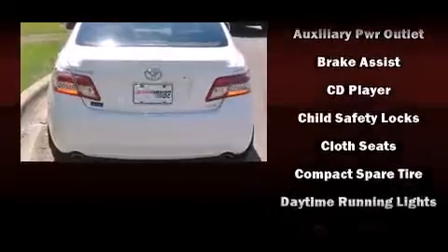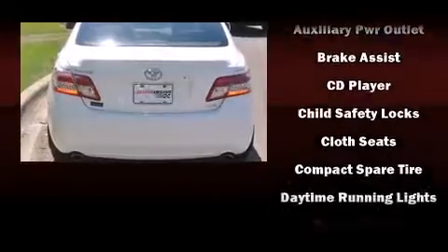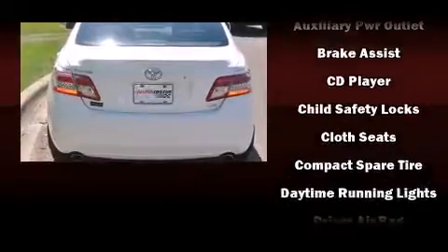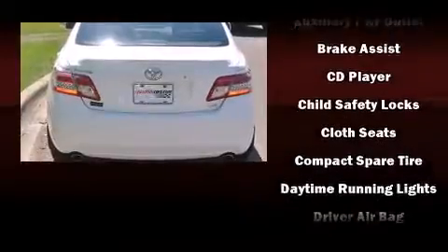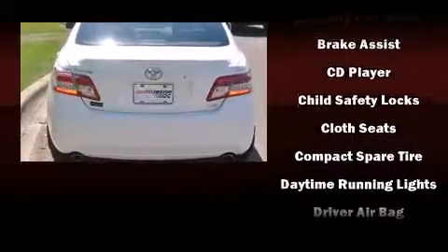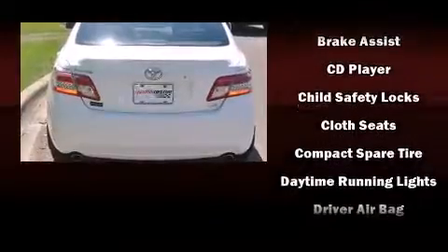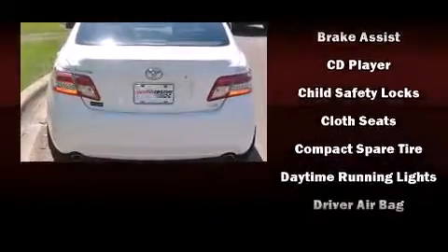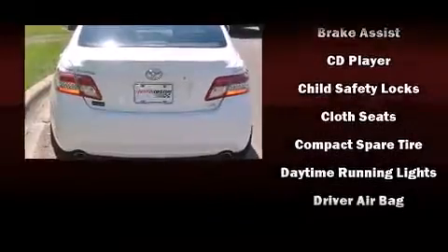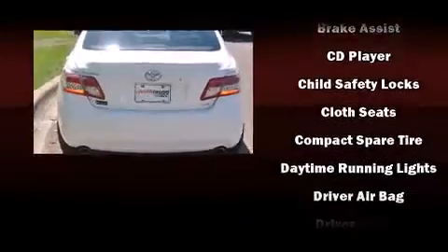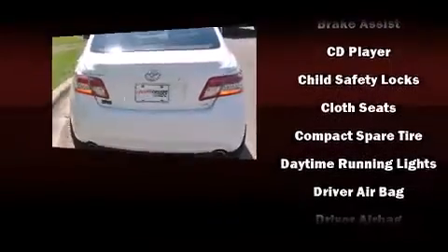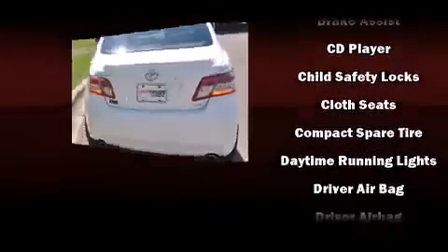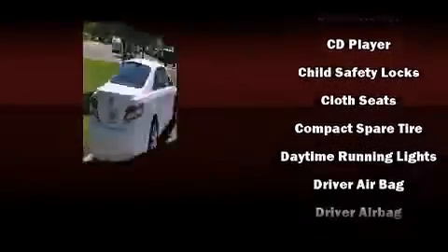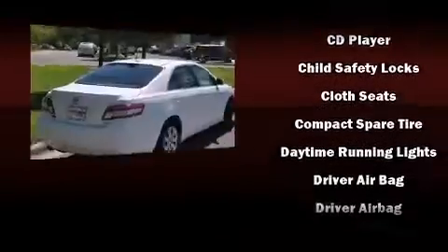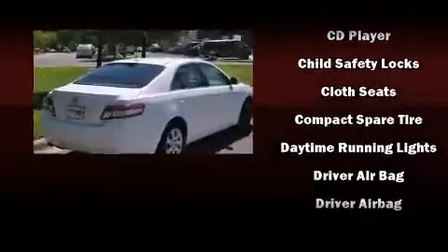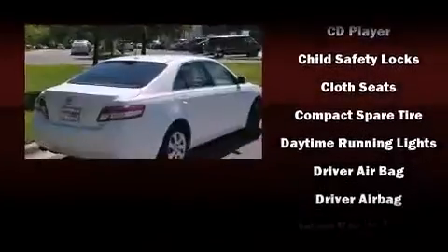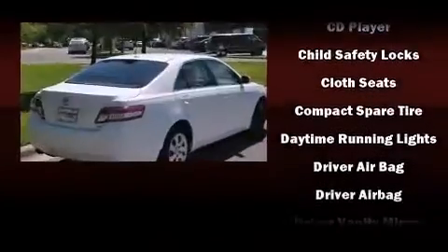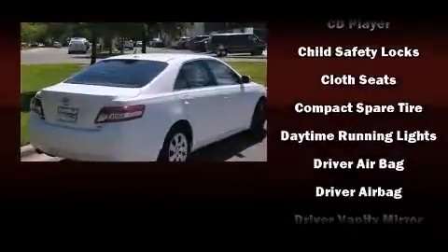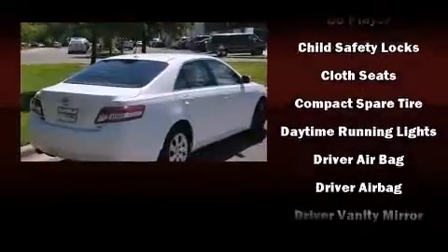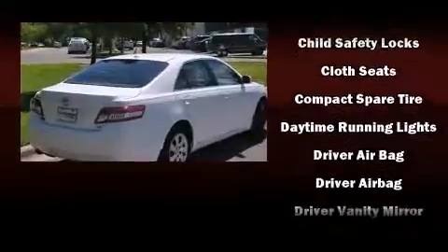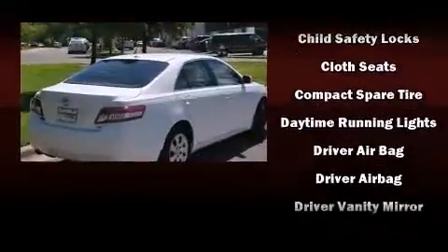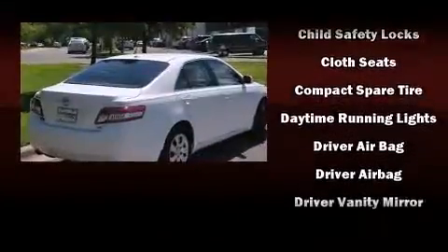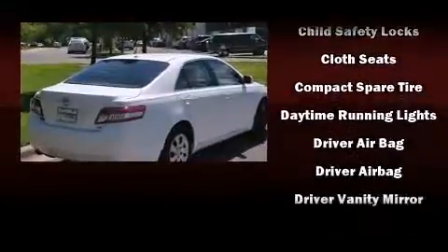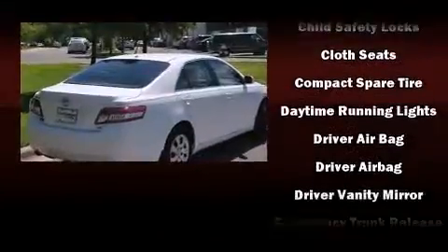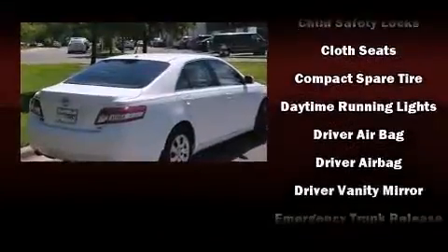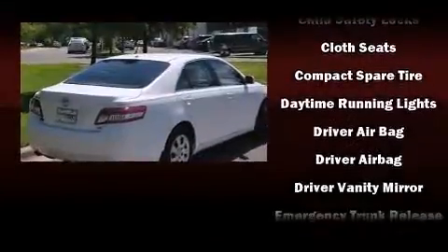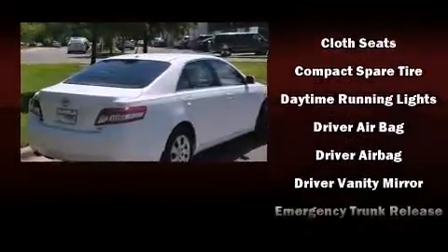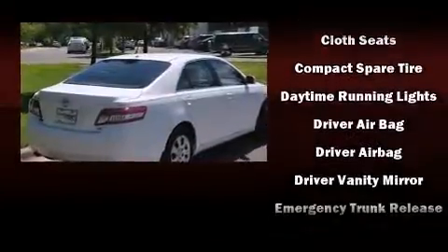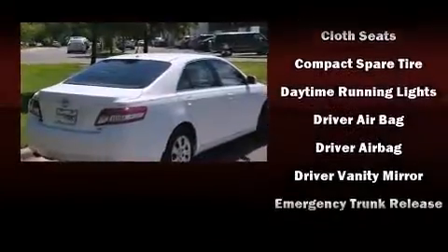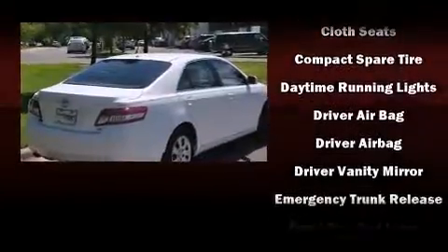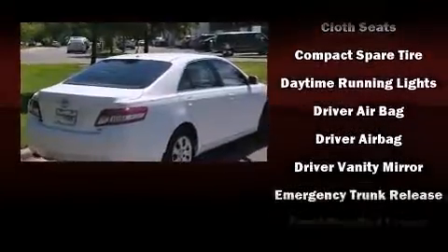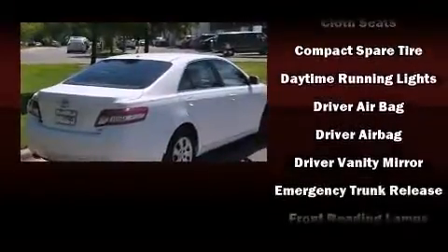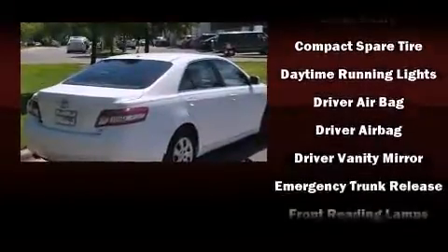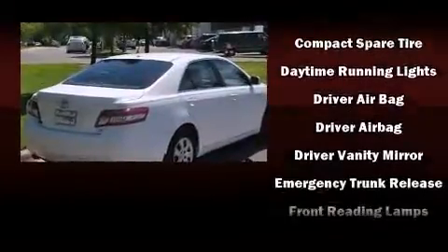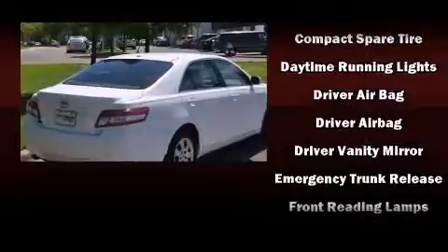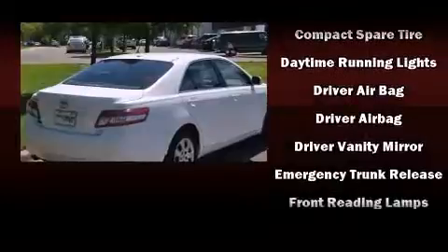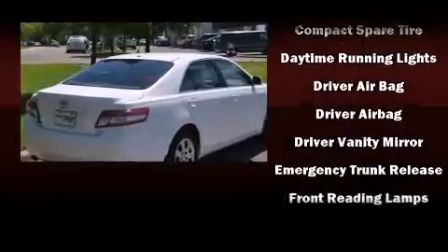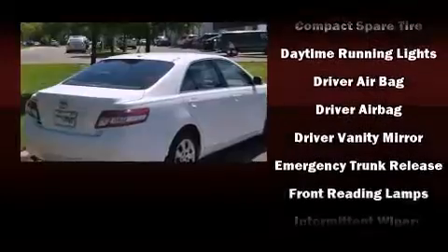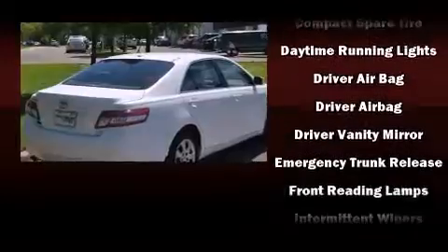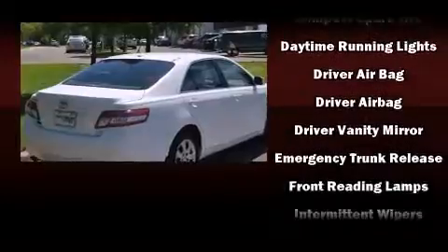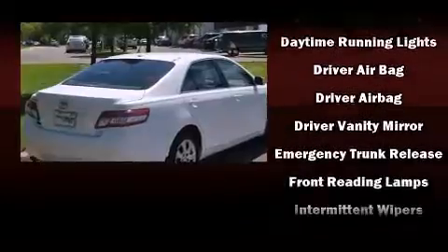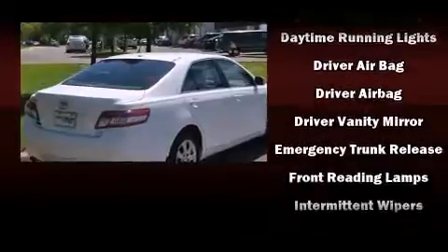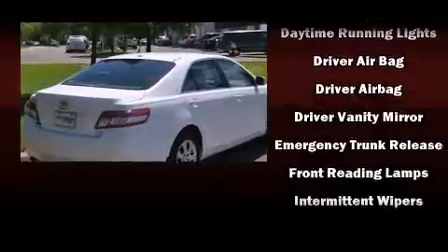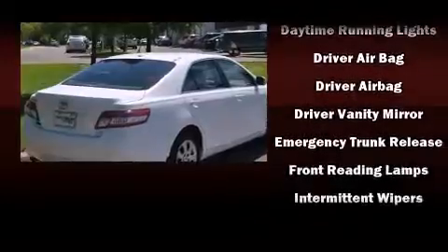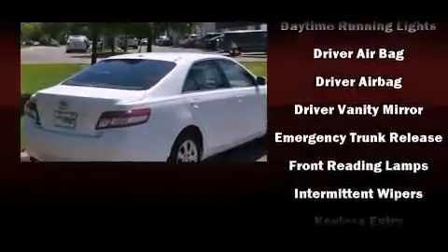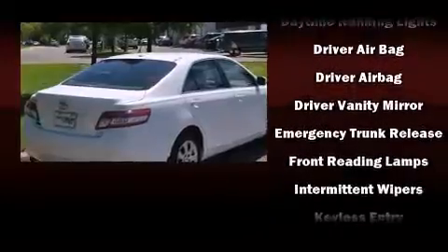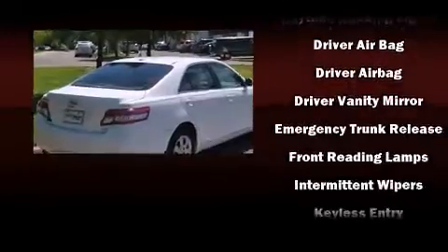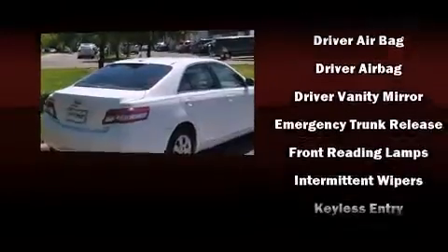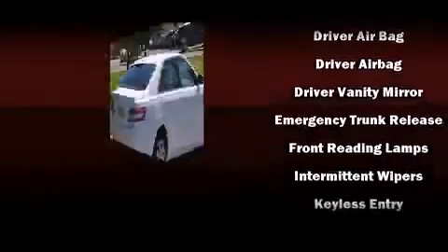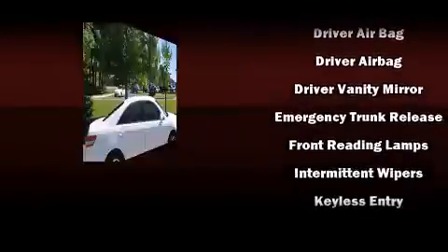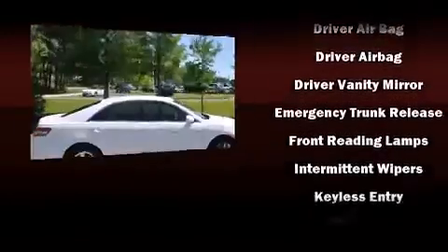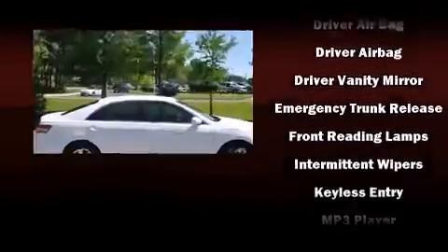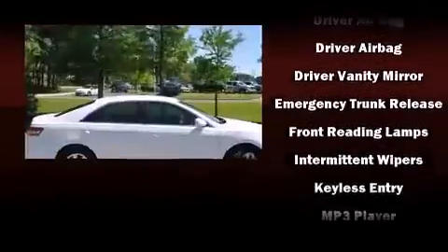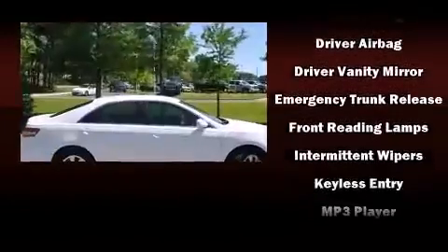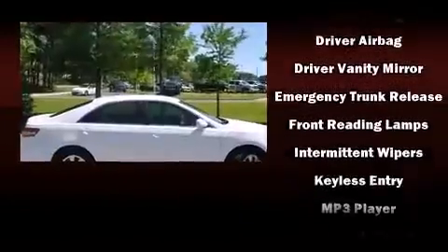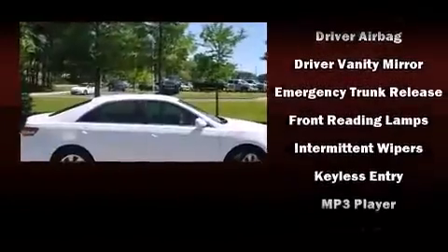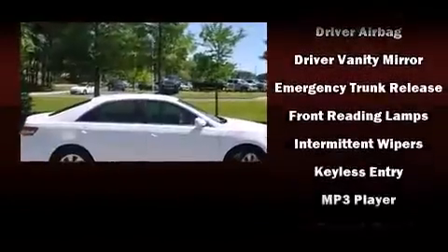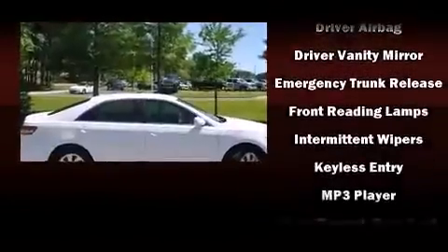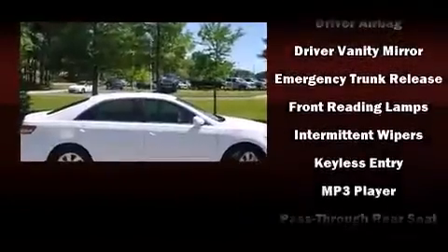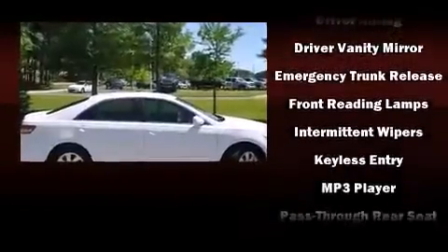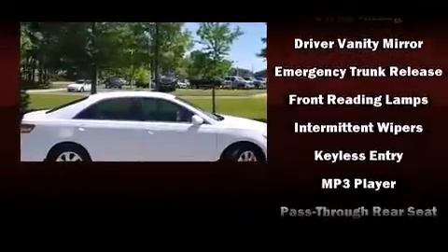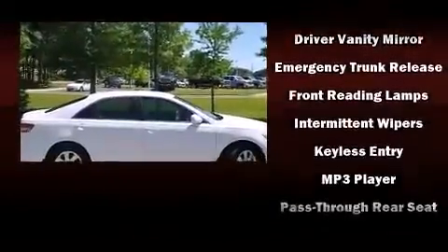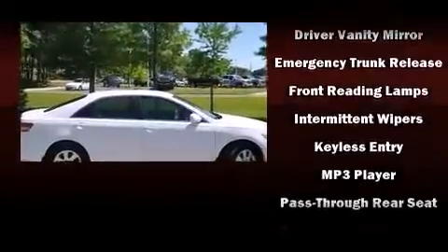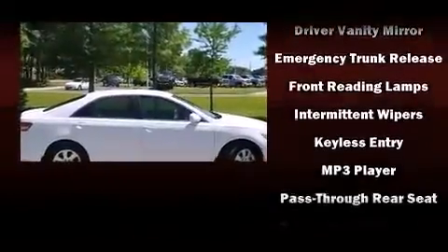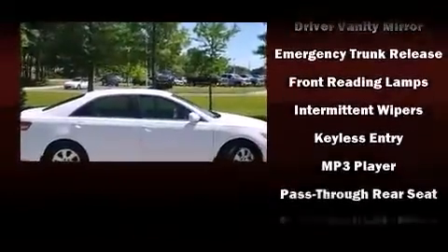Top features include air conditioning, a tachometer, variably intermittent wipers, and much more.